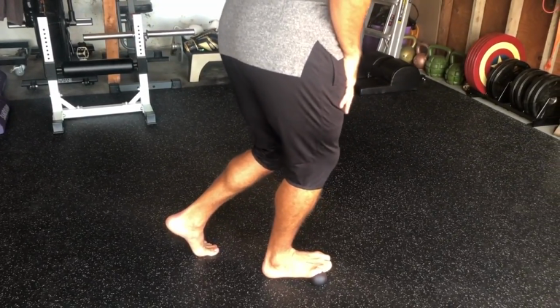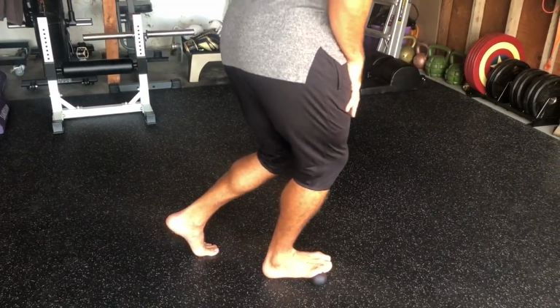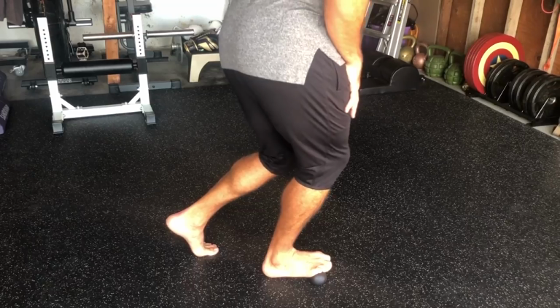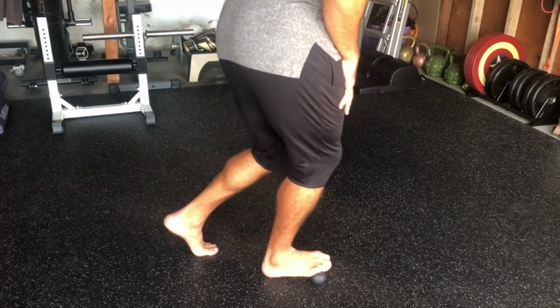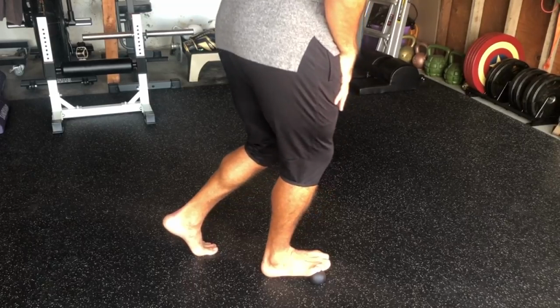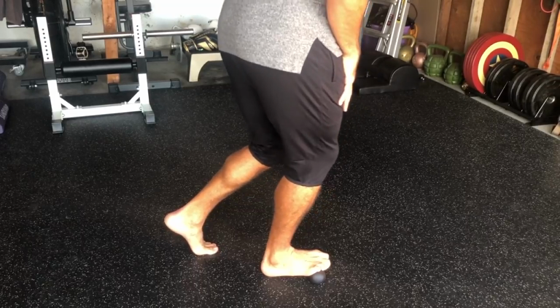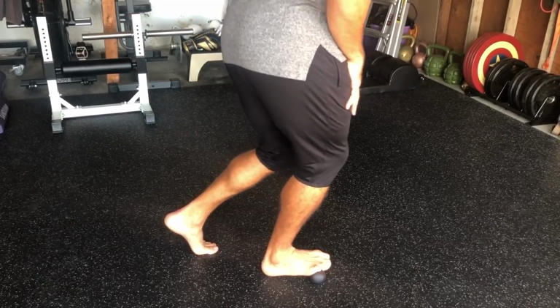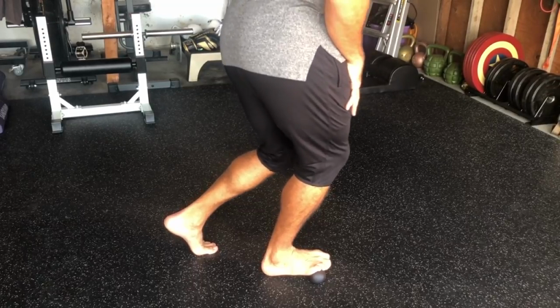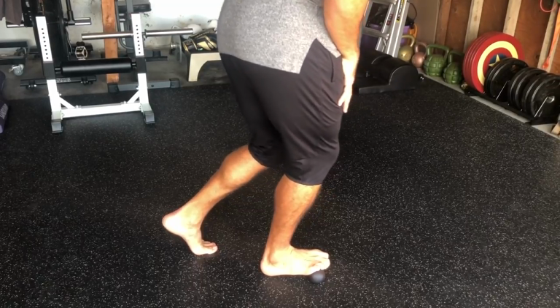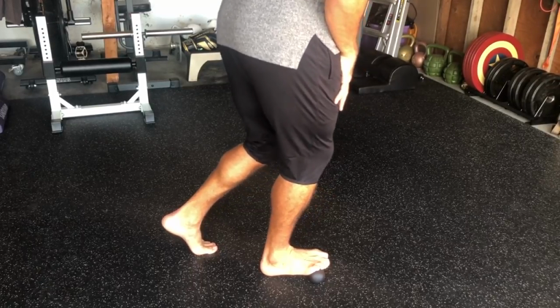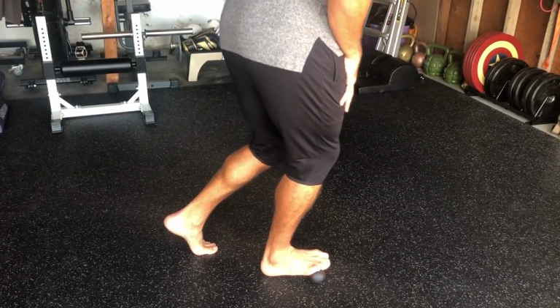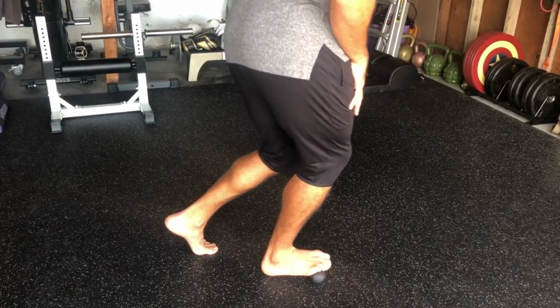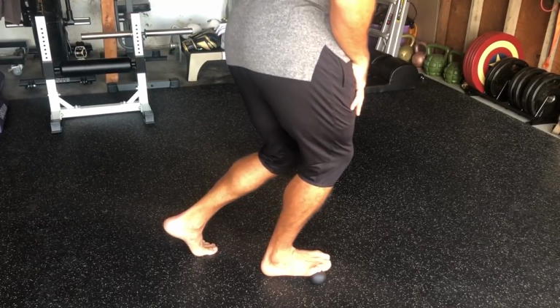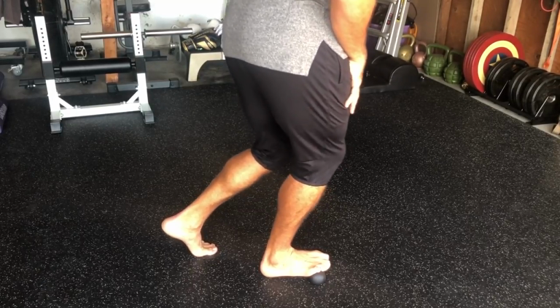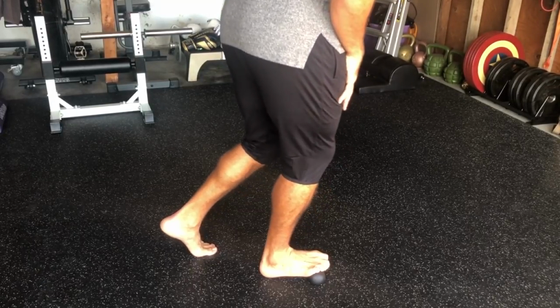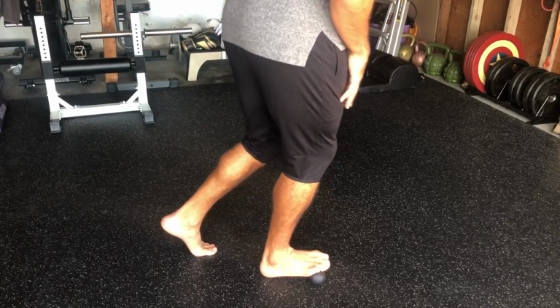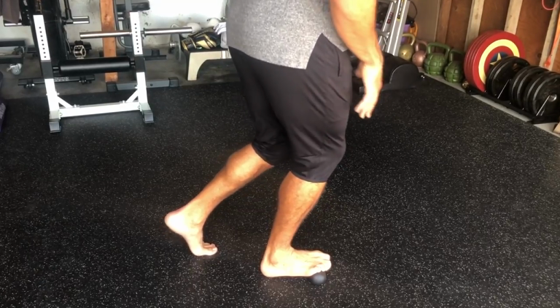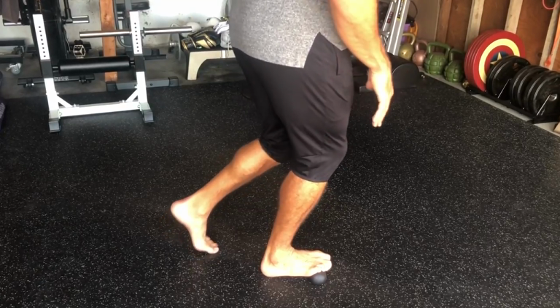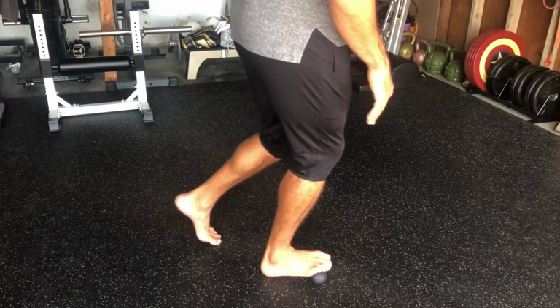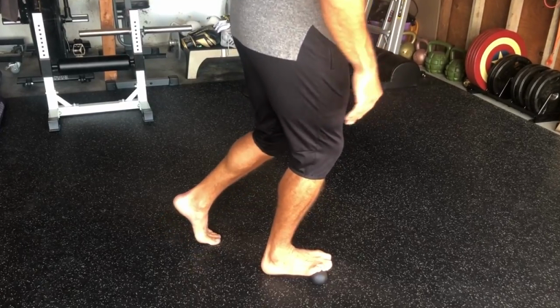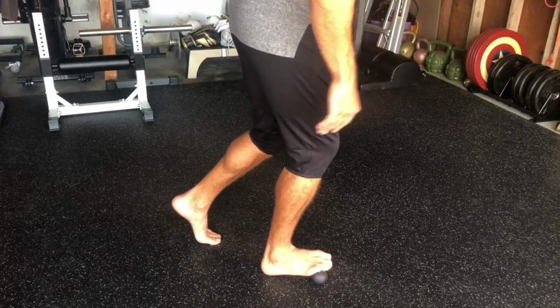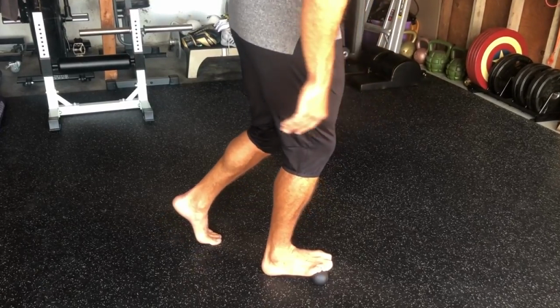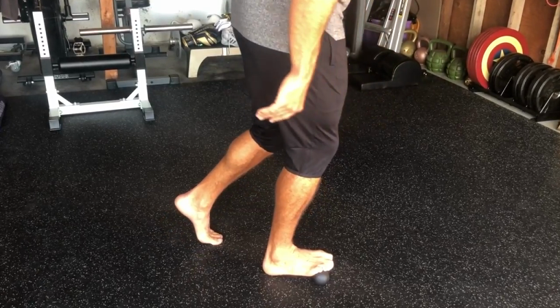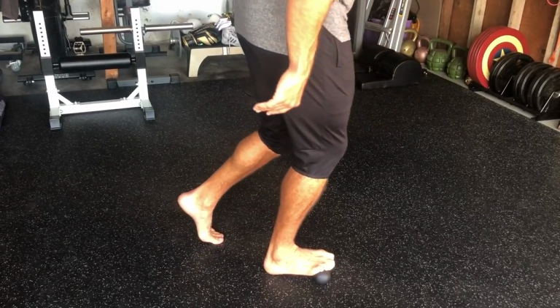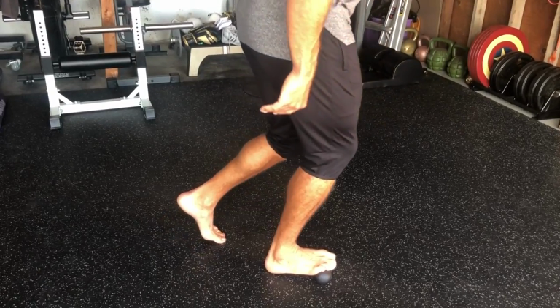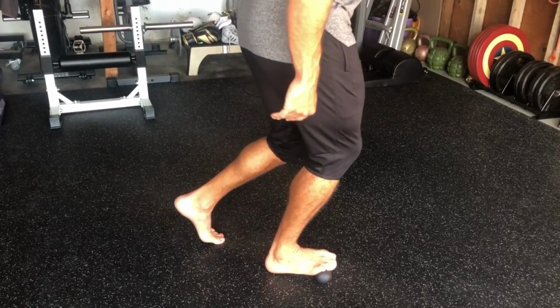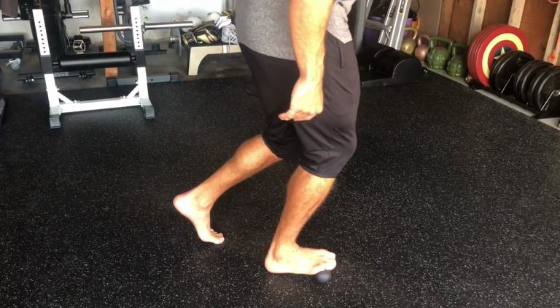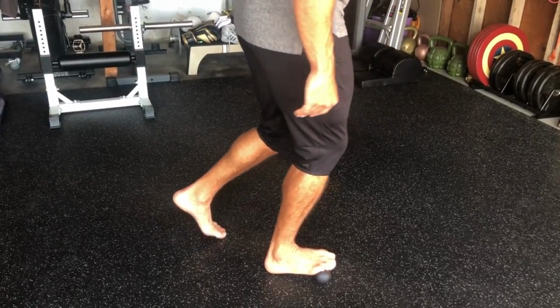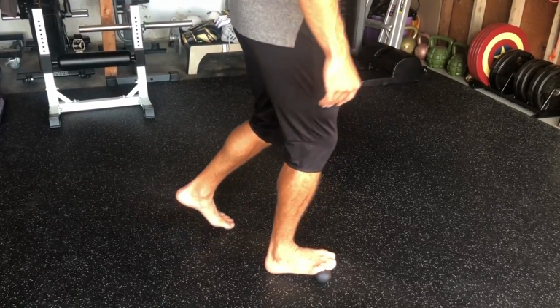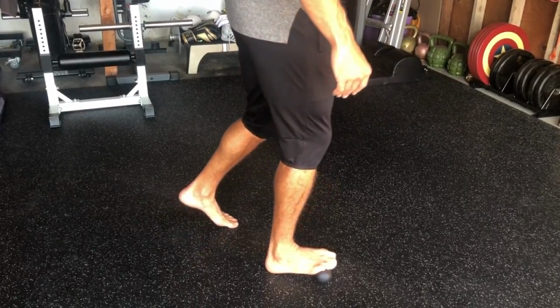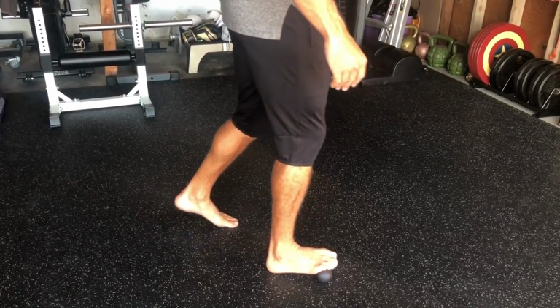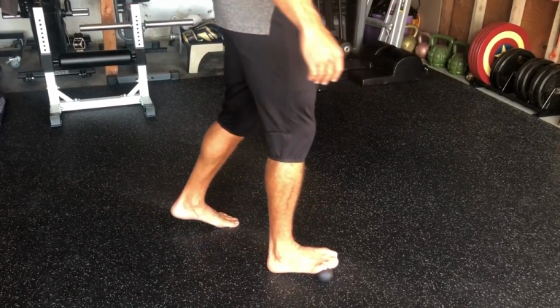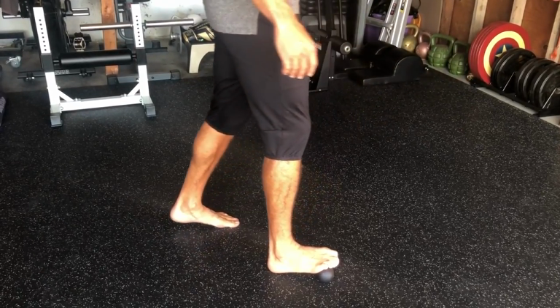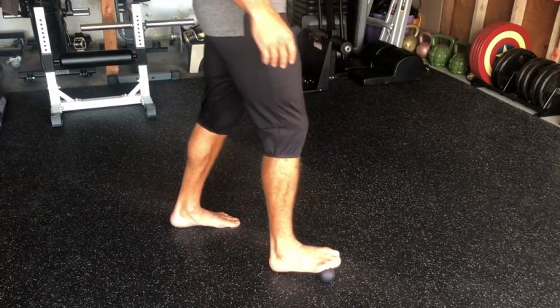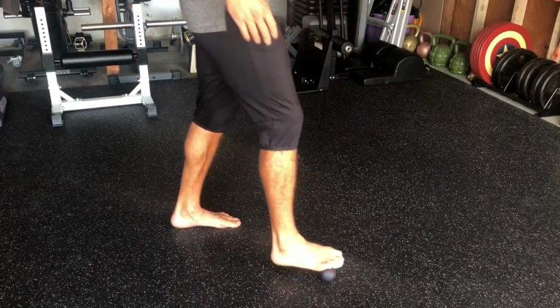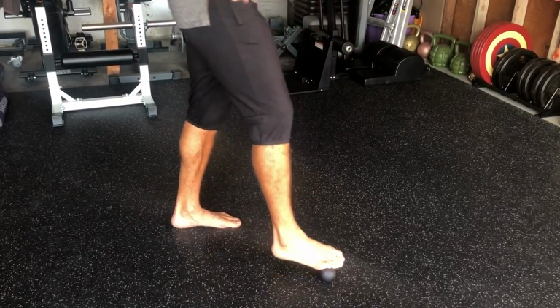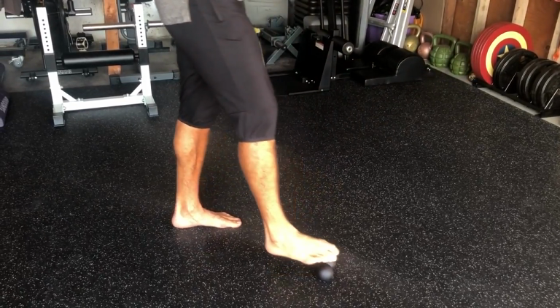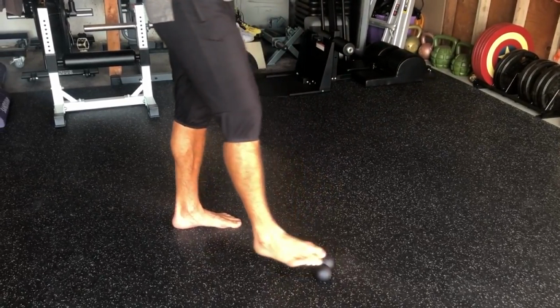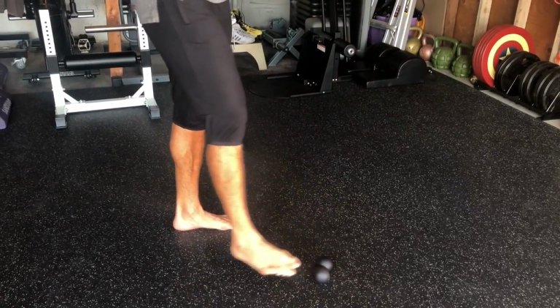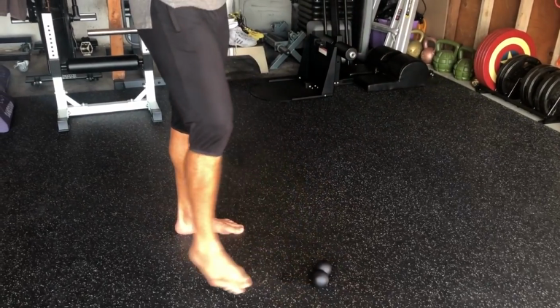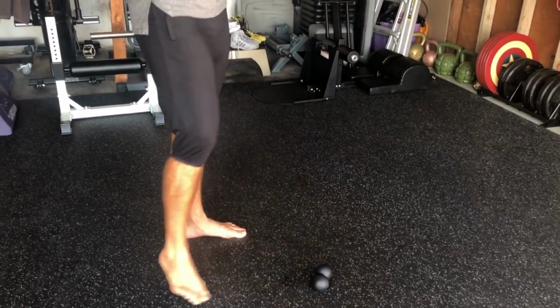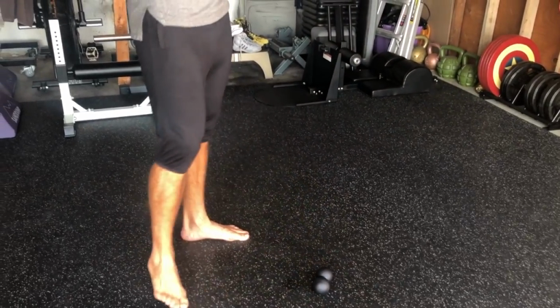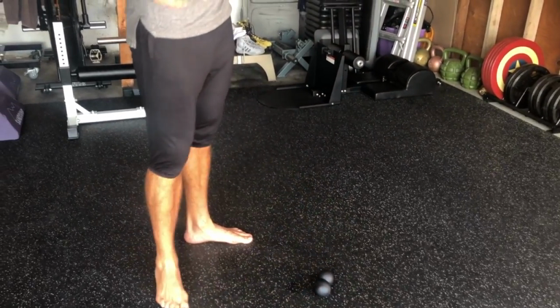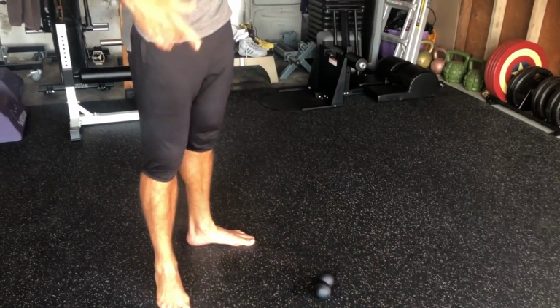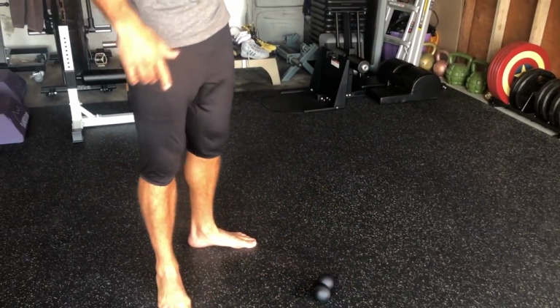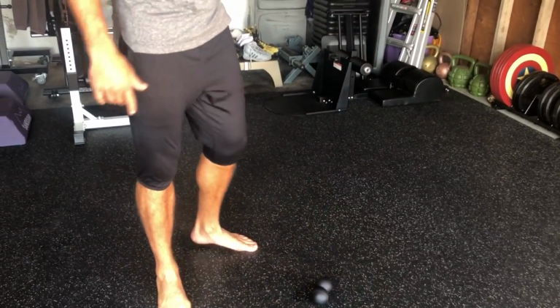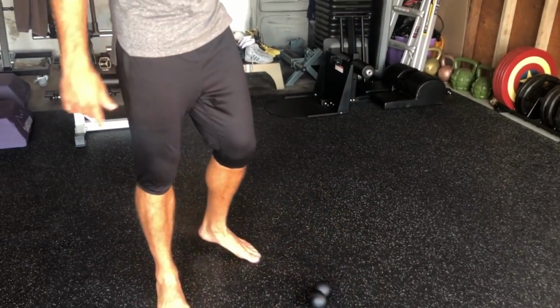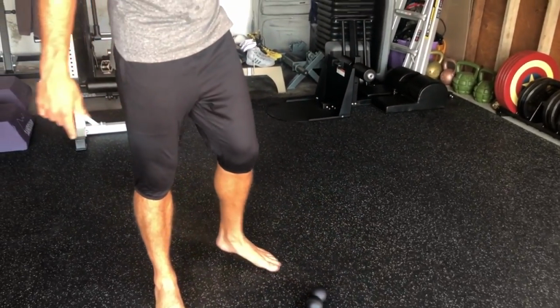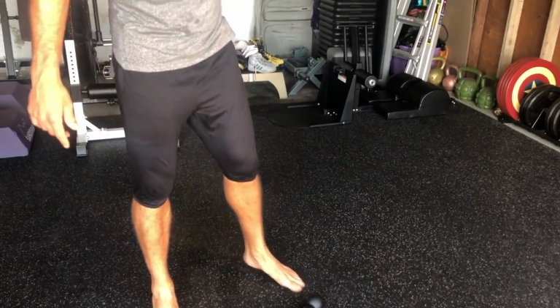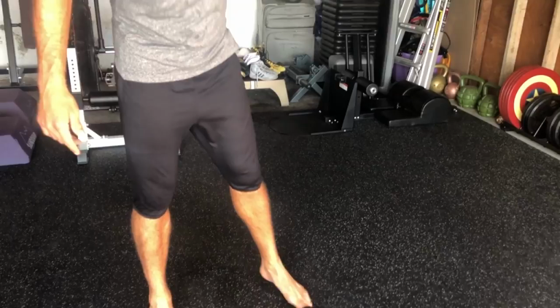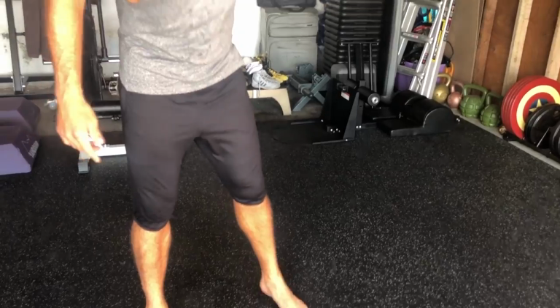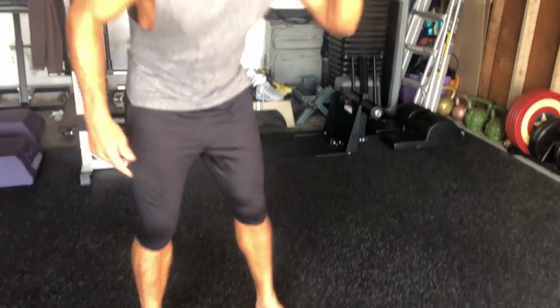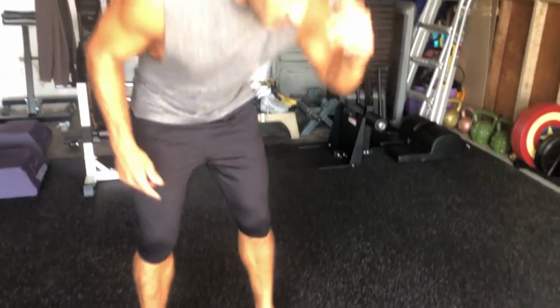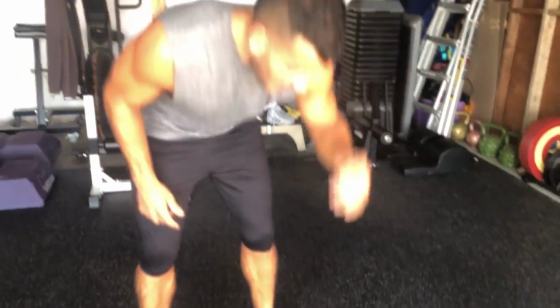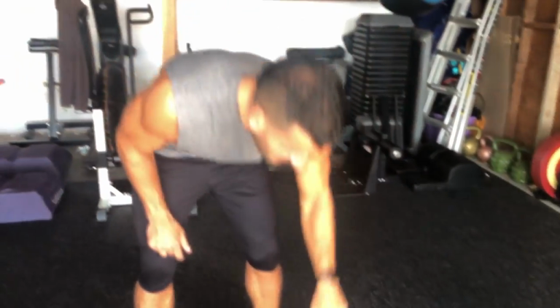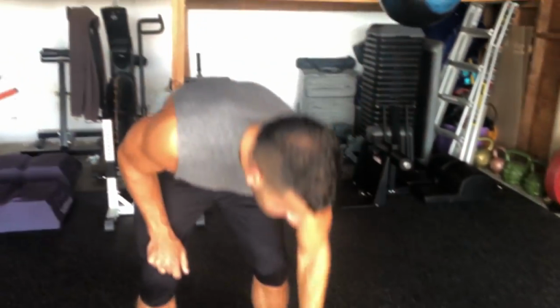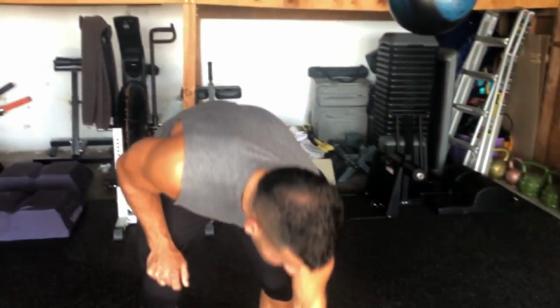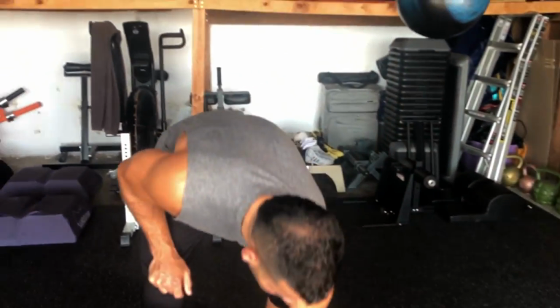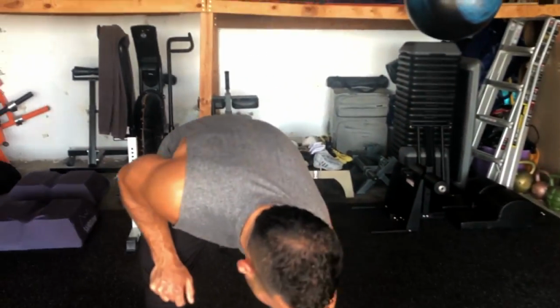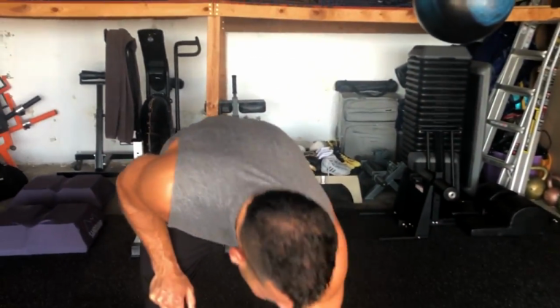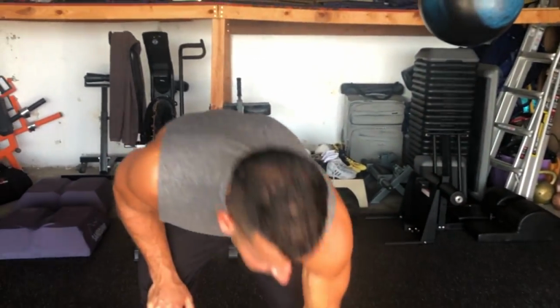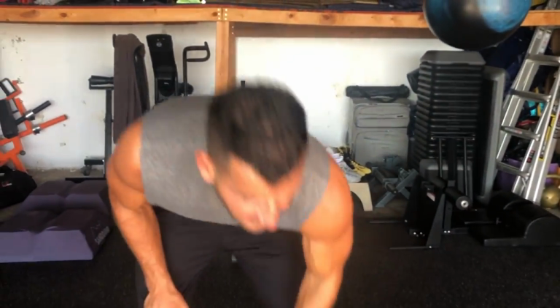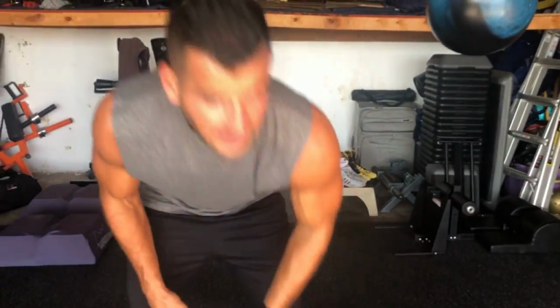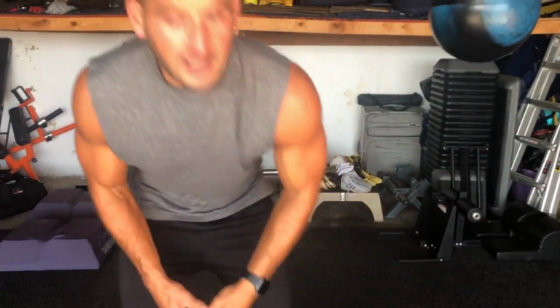This is a staple of my training. It should be a staple of yours, especially if you're a runner or do a lot of stuff on your feet.